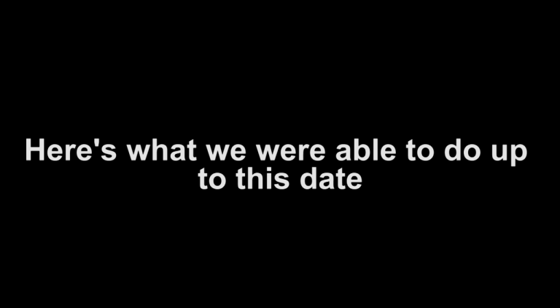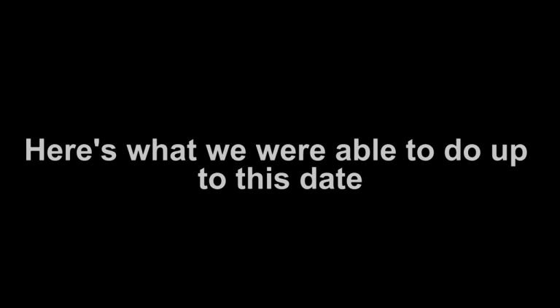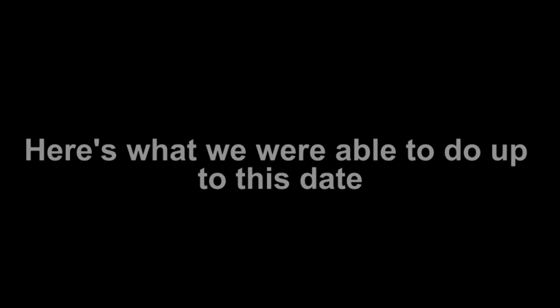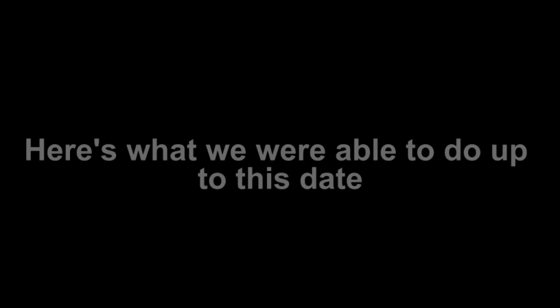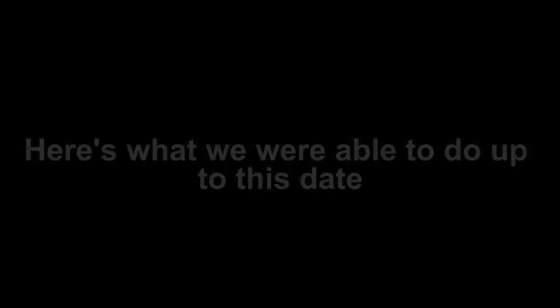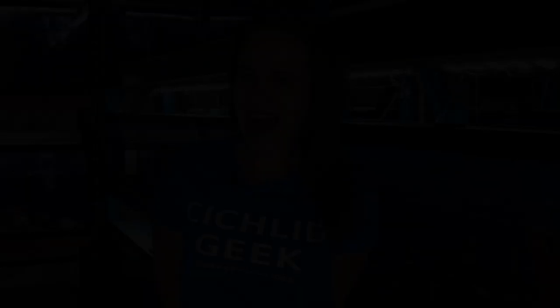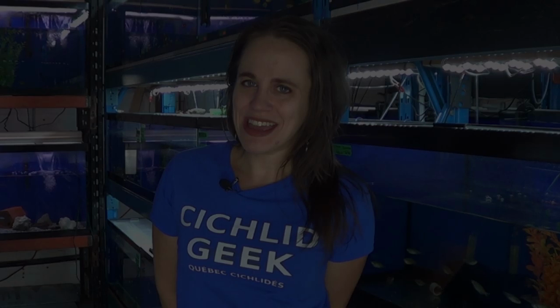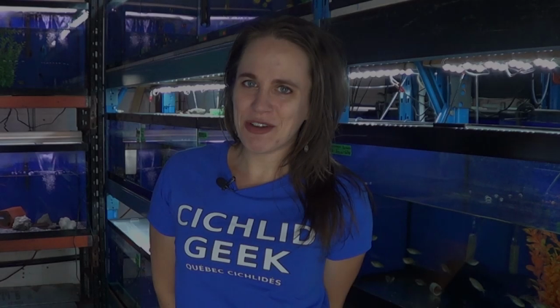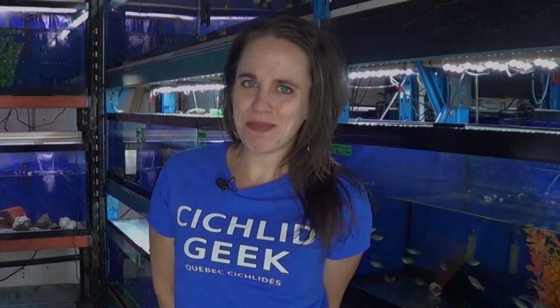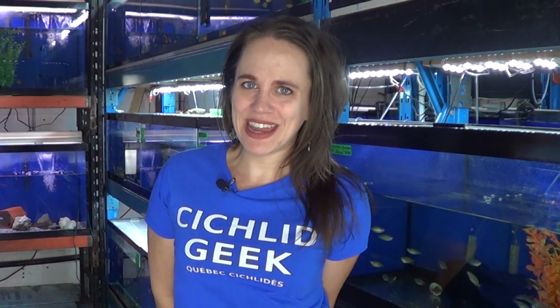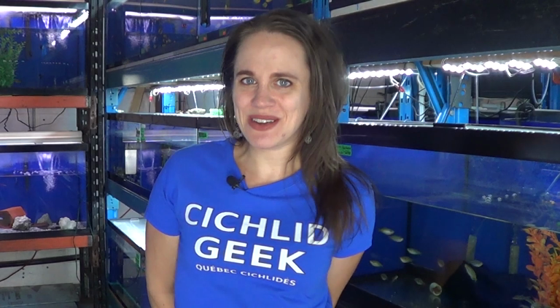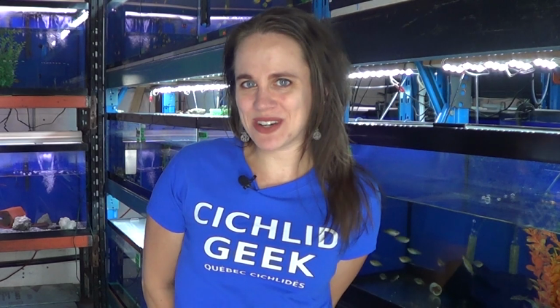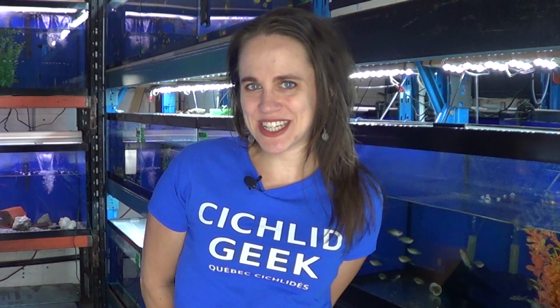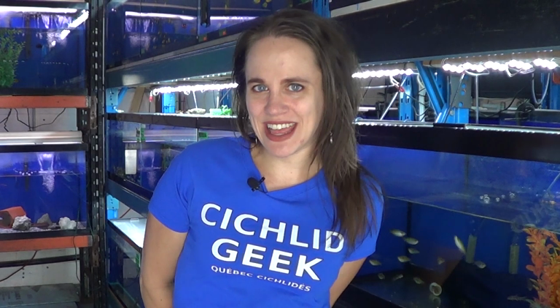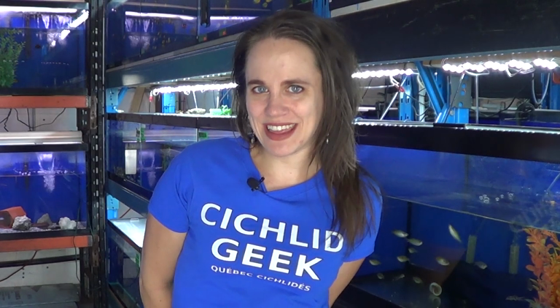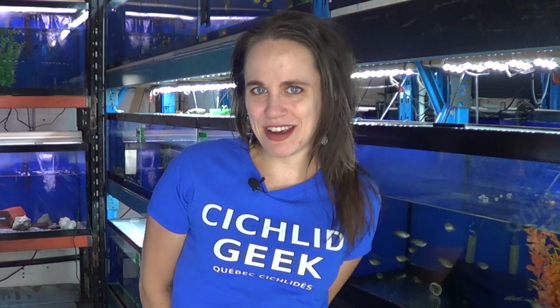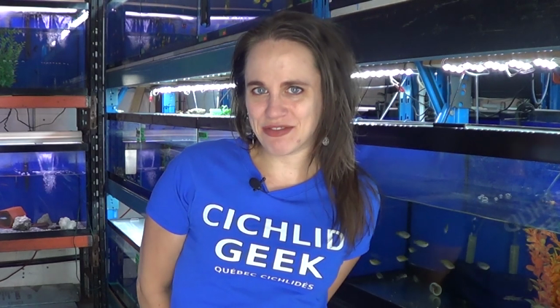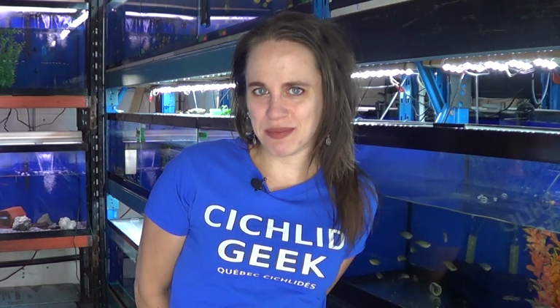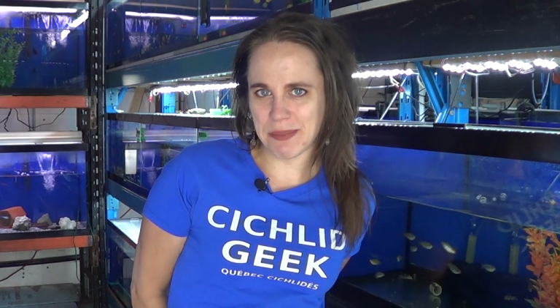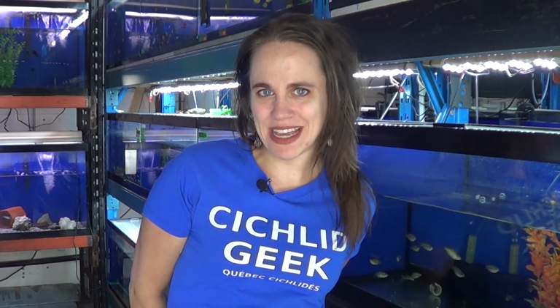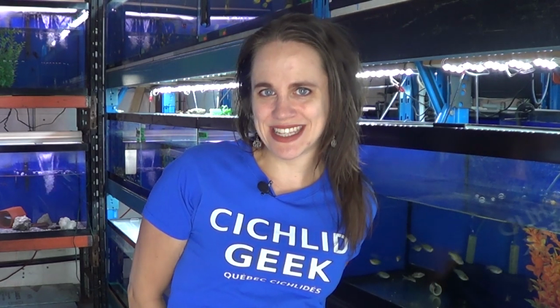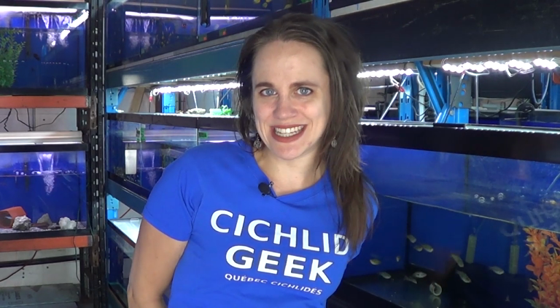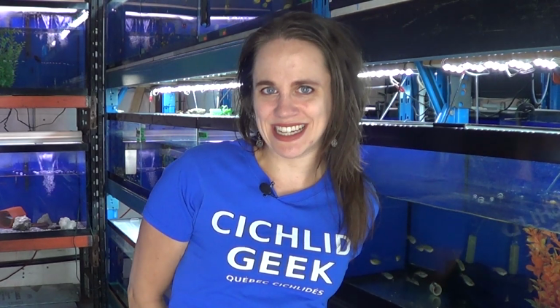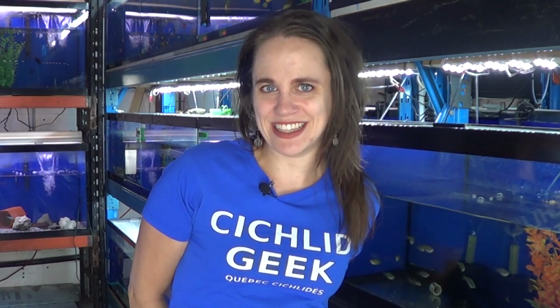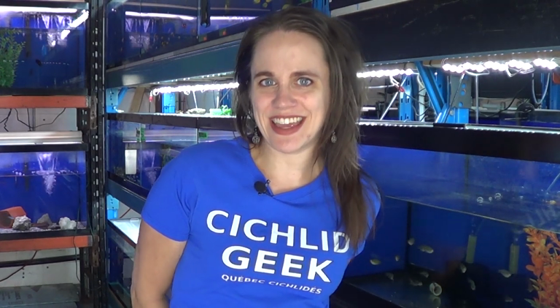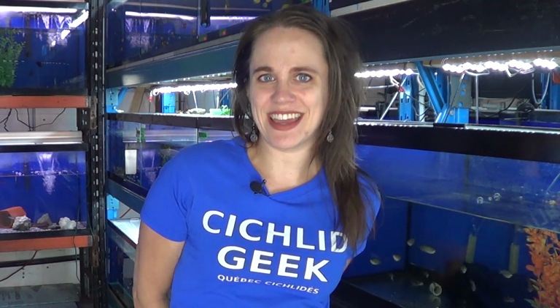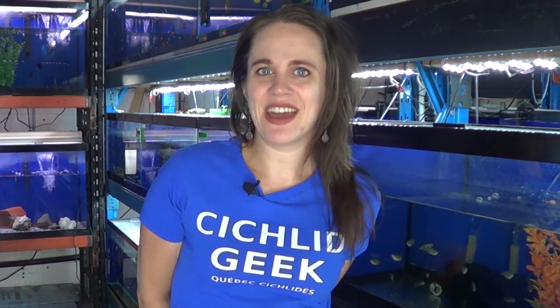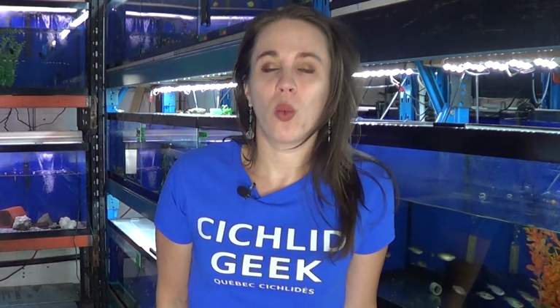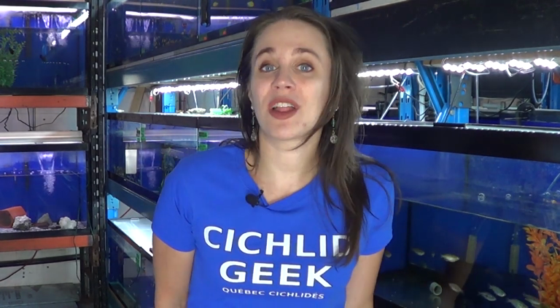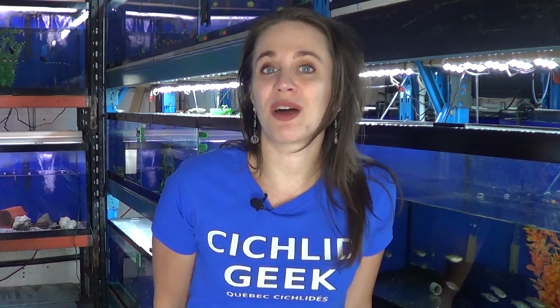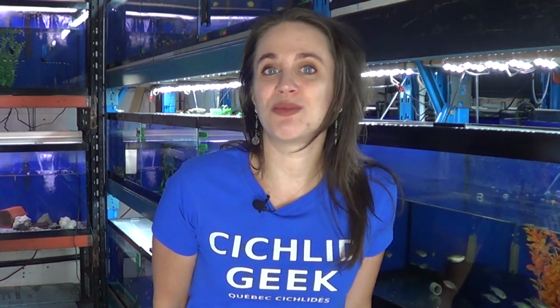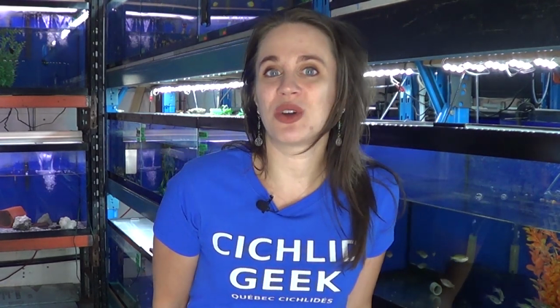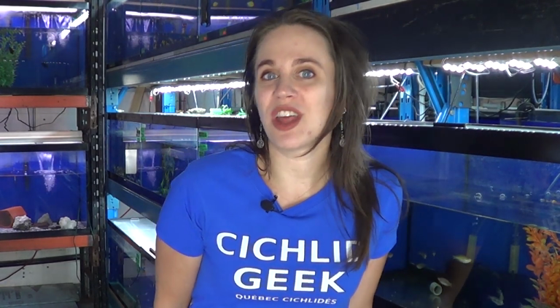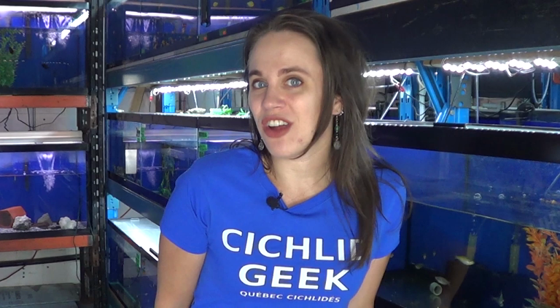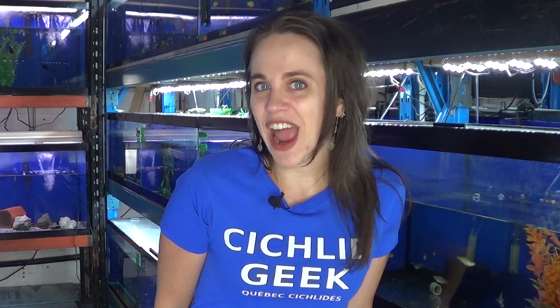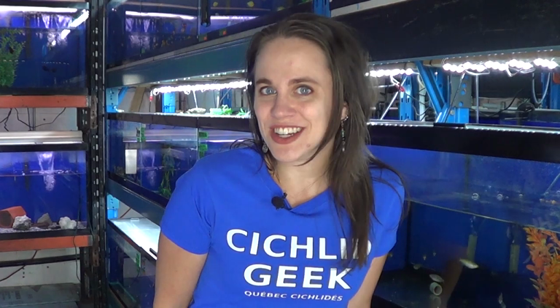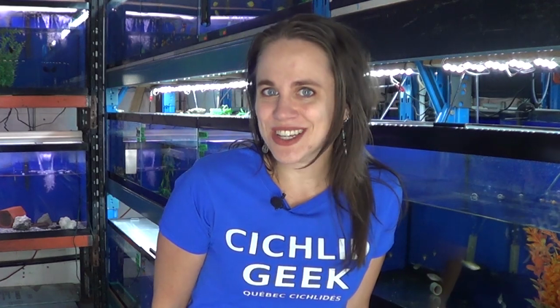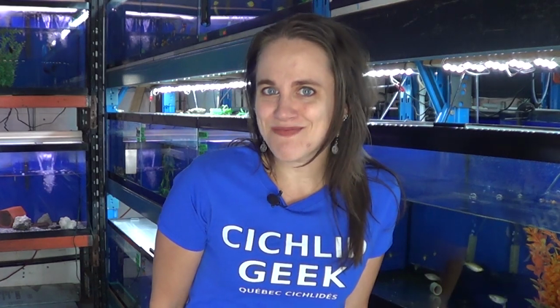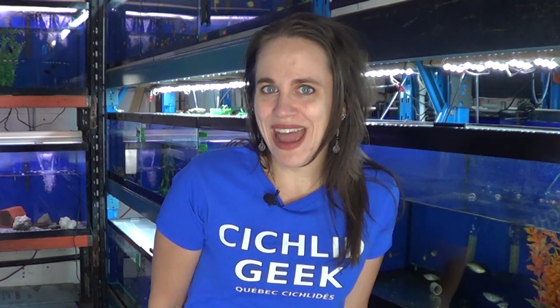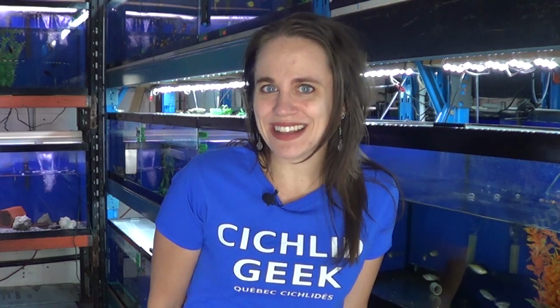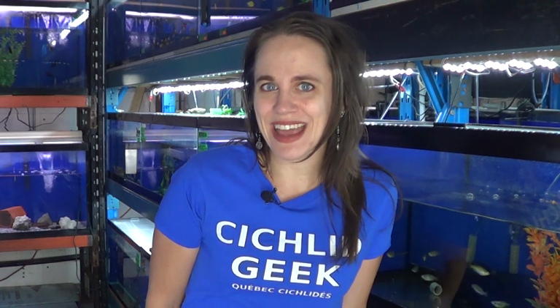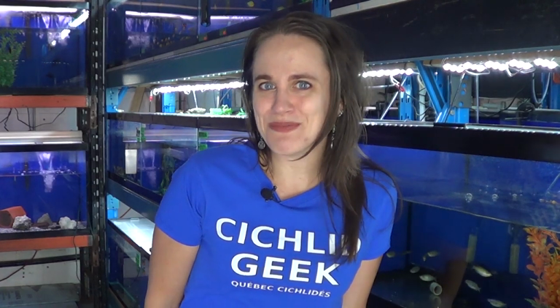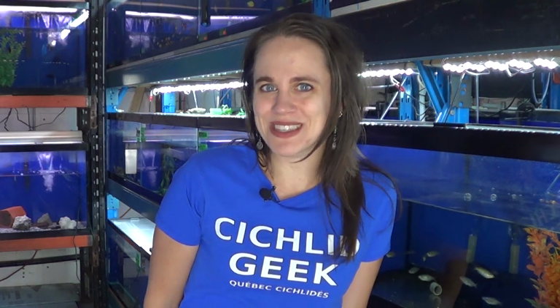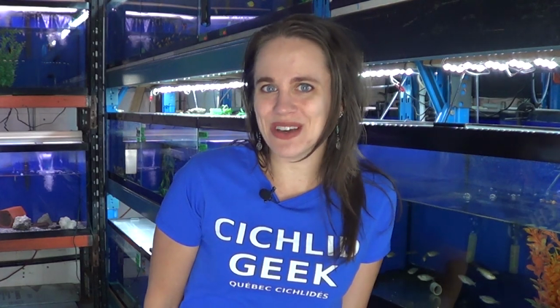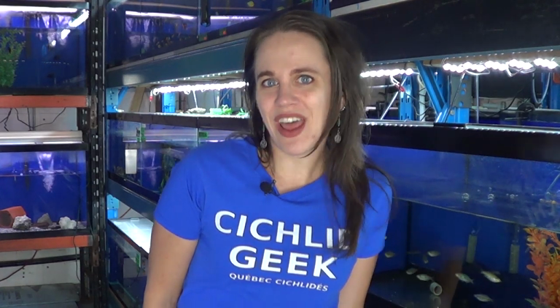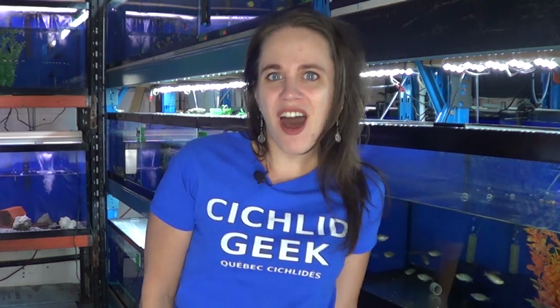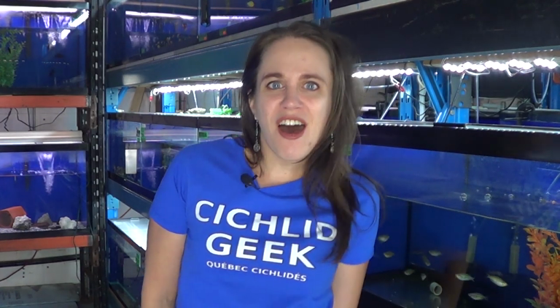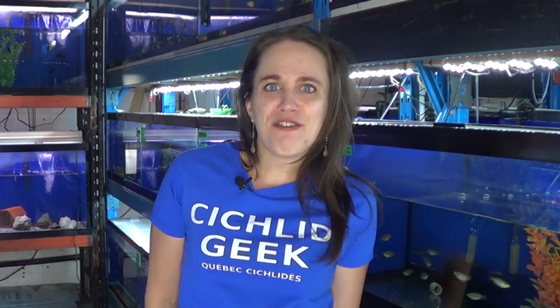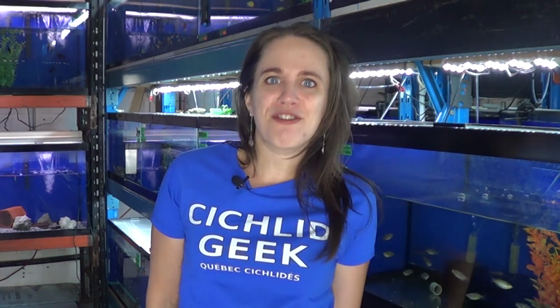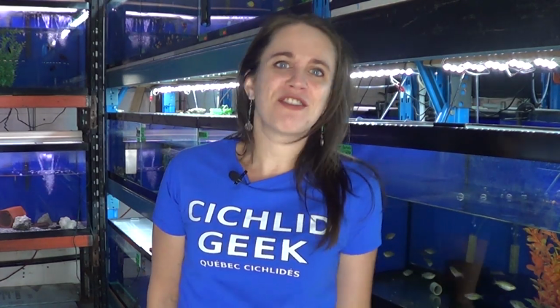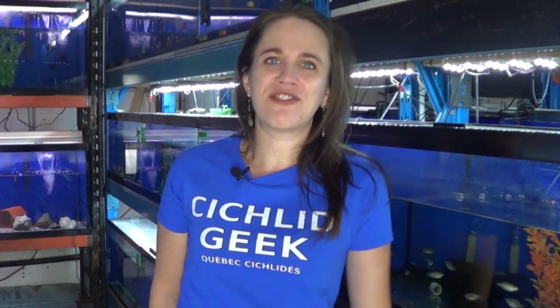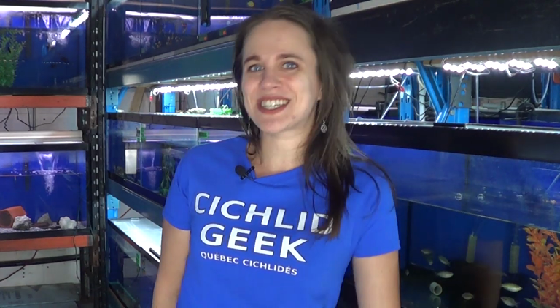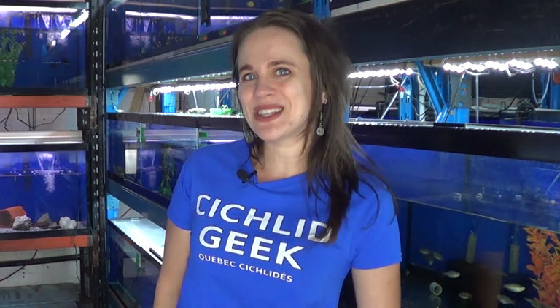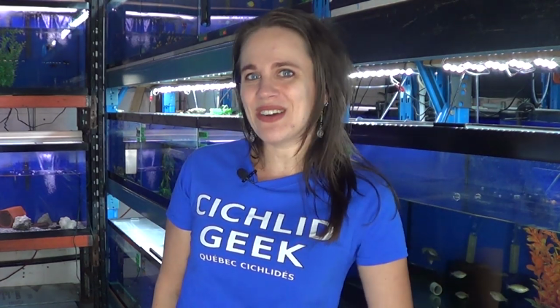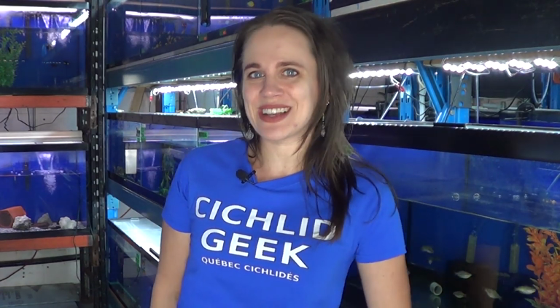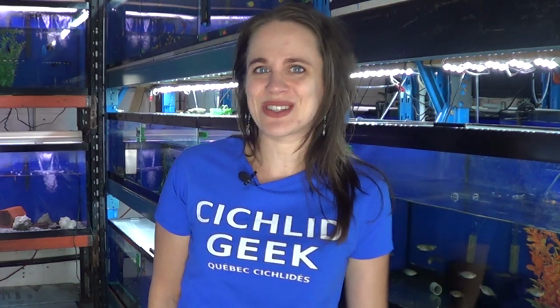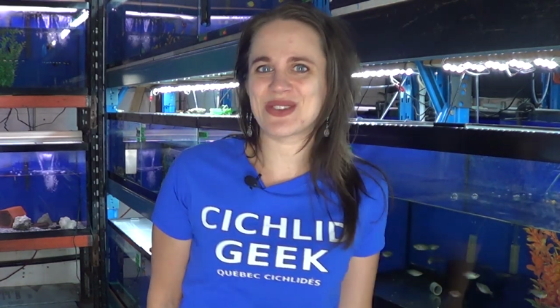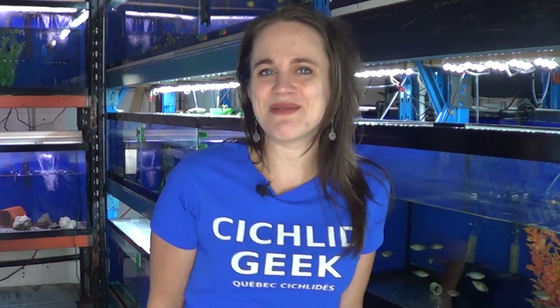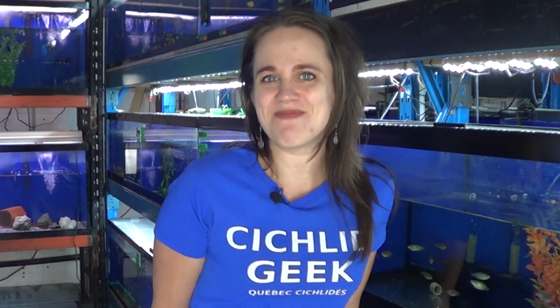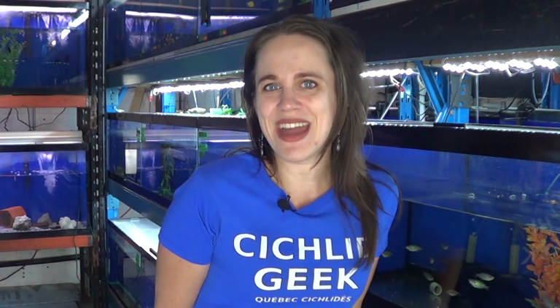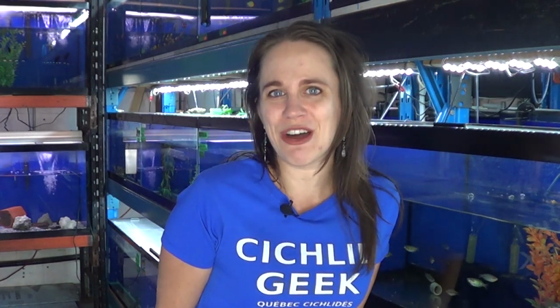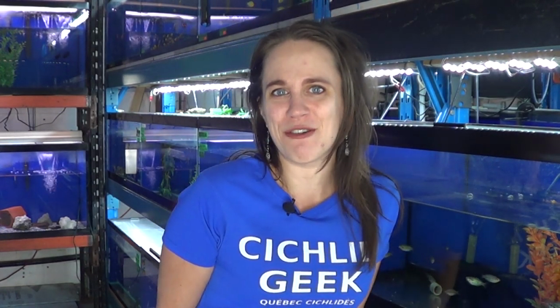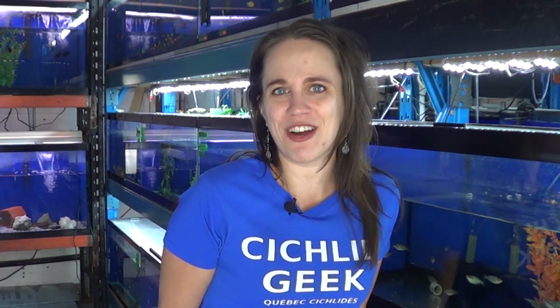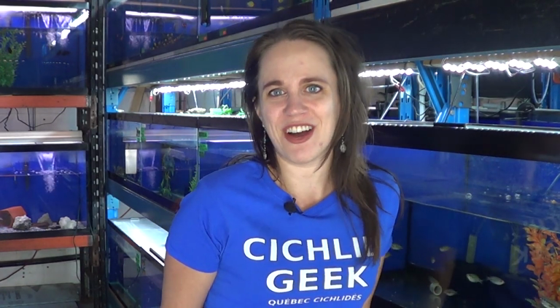Hi everybody, Richelle here from Québec Ciclidé. Welcome to another action-packed episode of Fish Store Extreme Makeover.